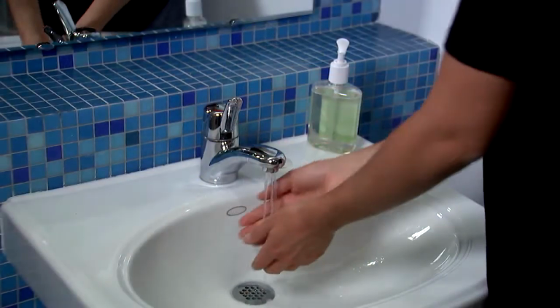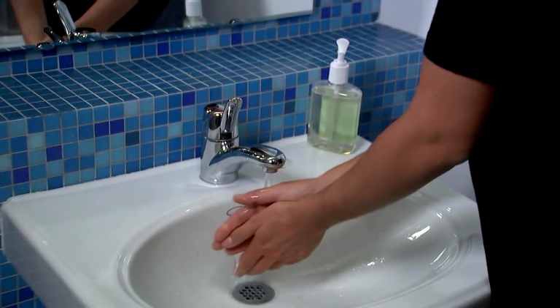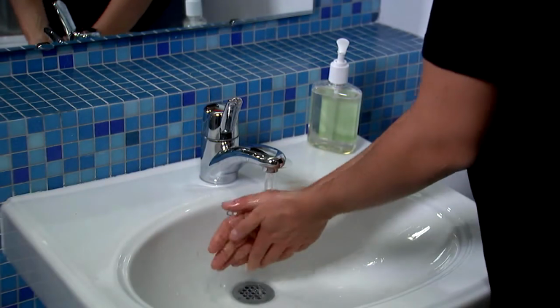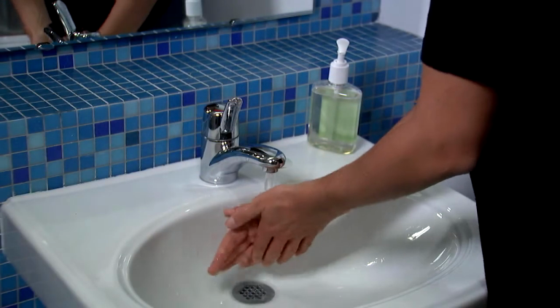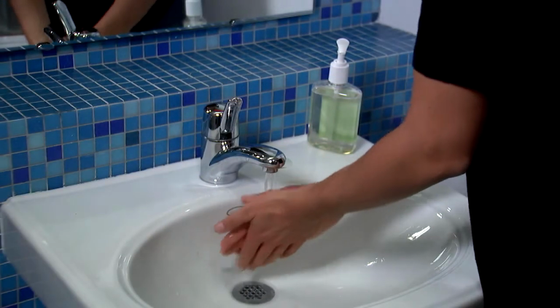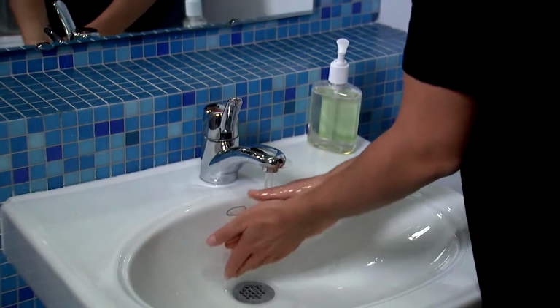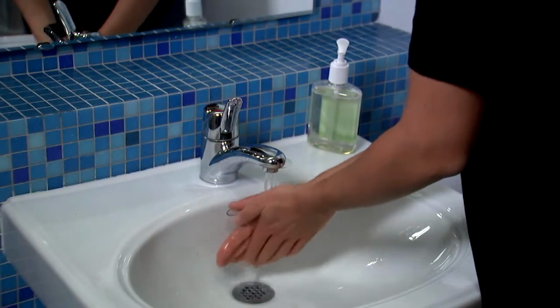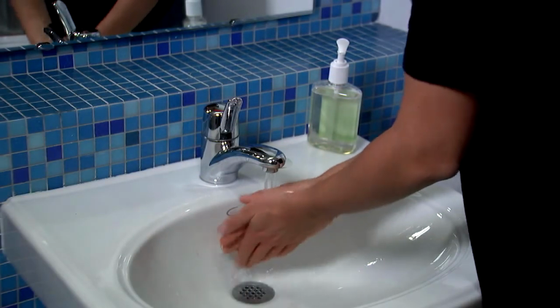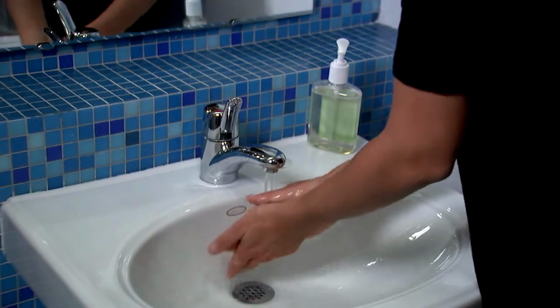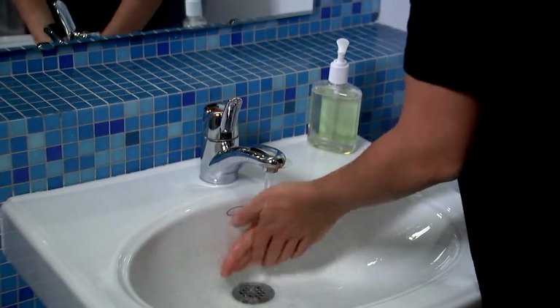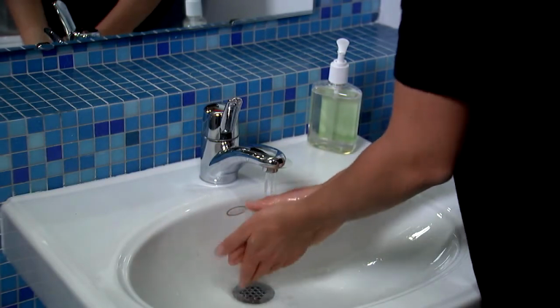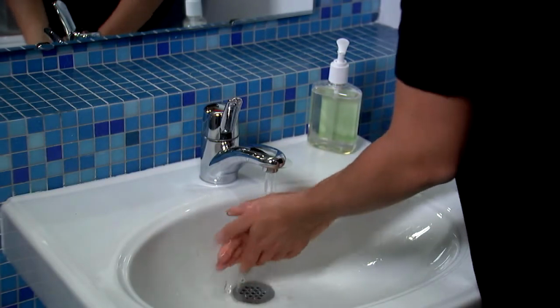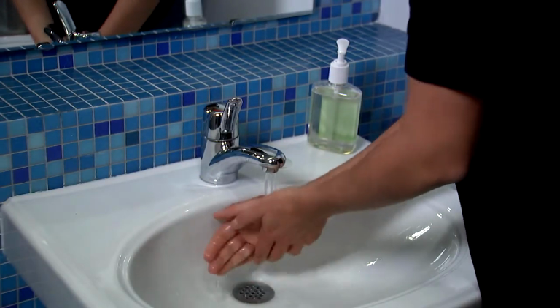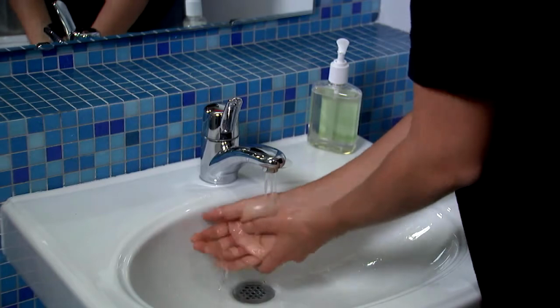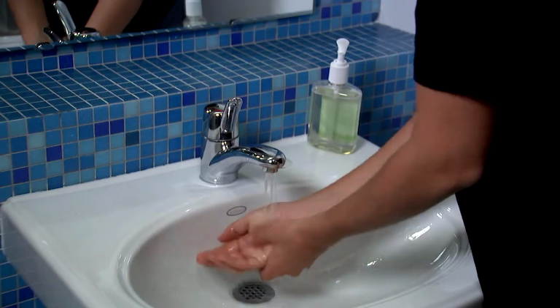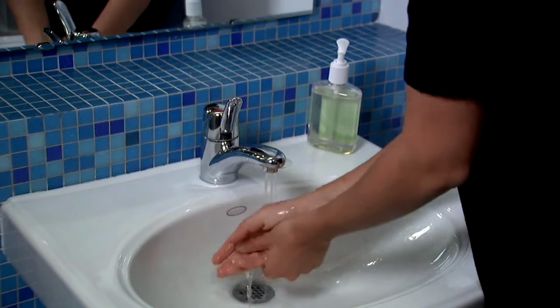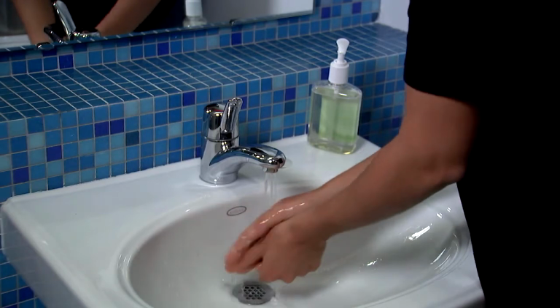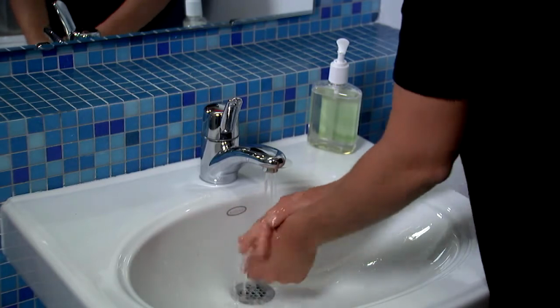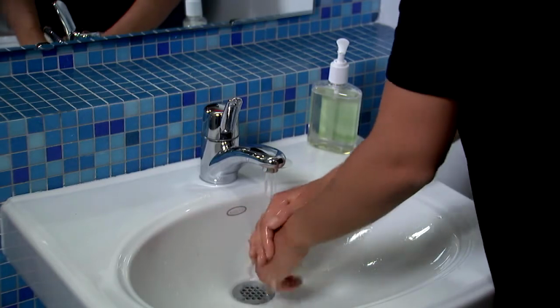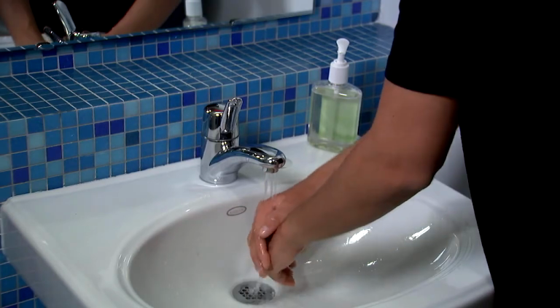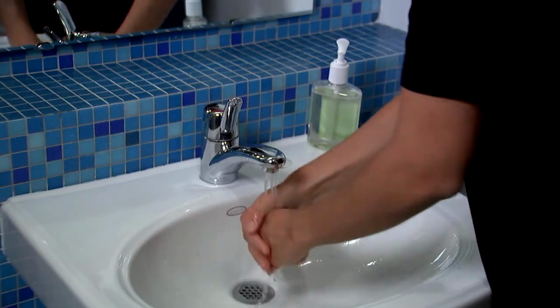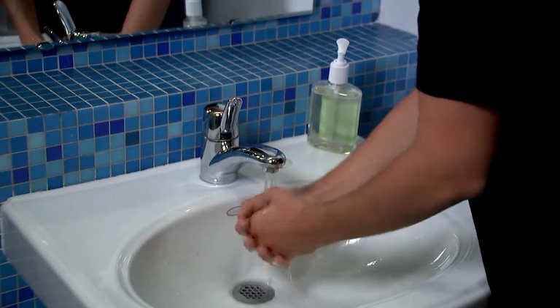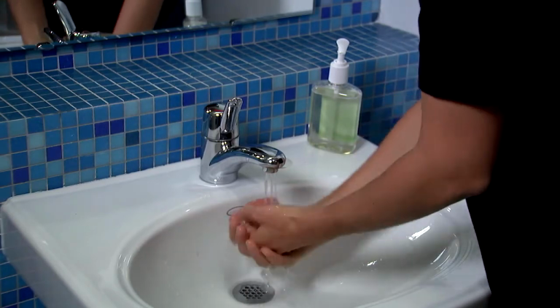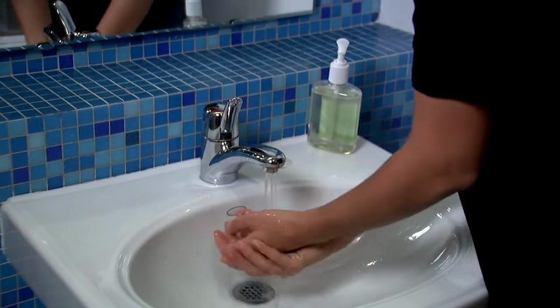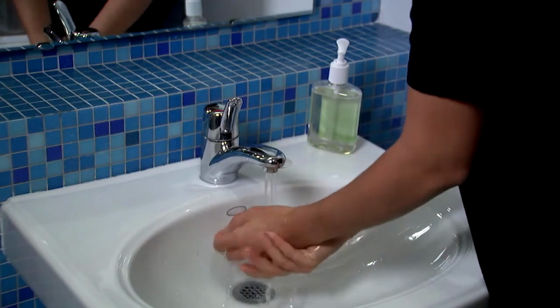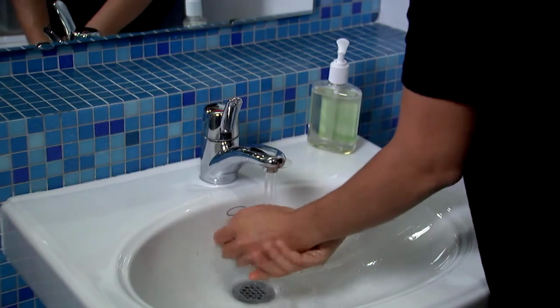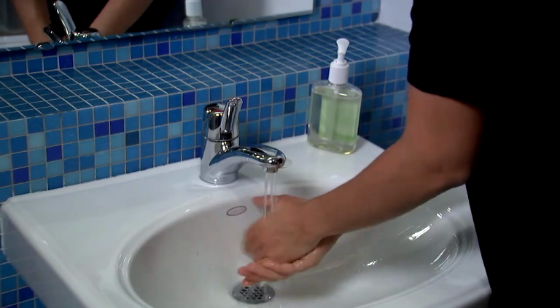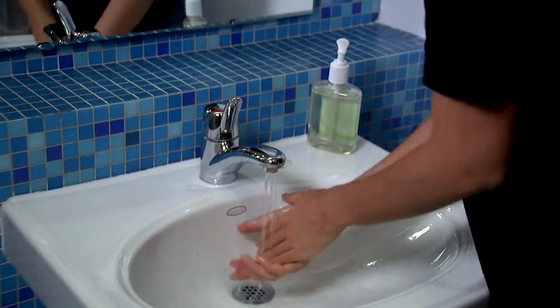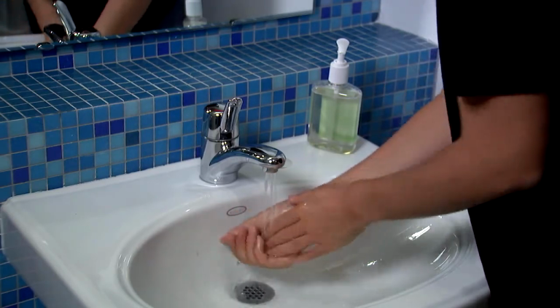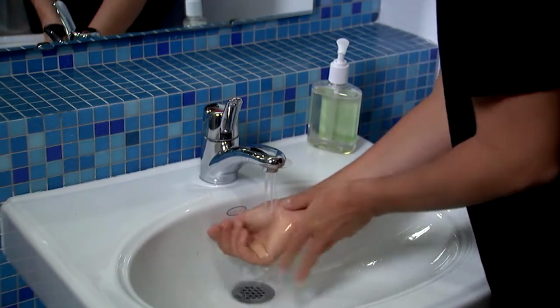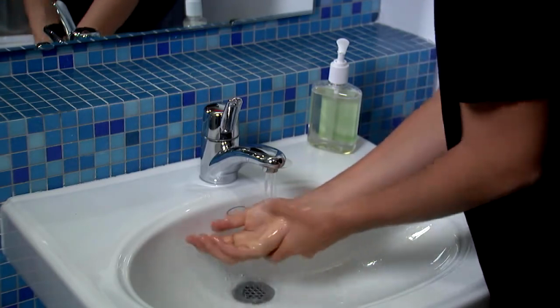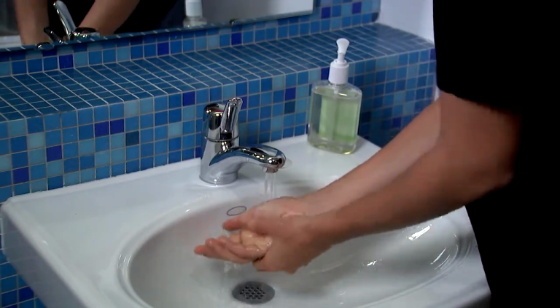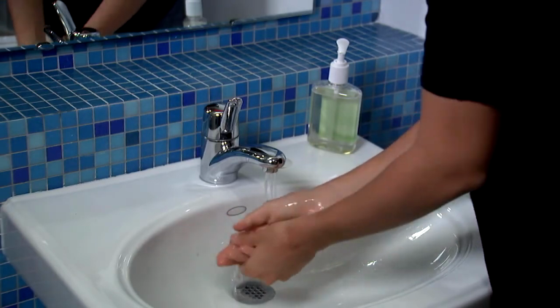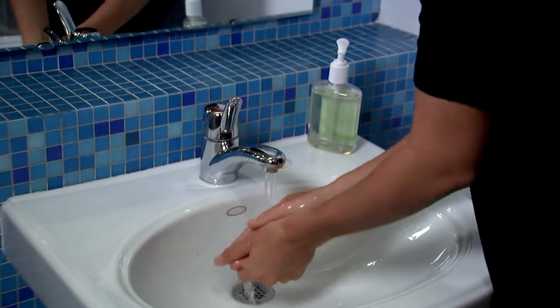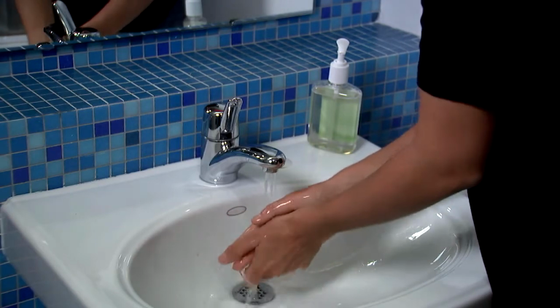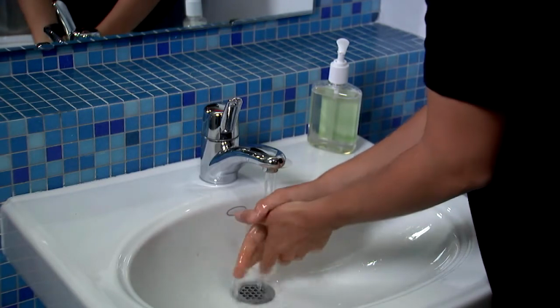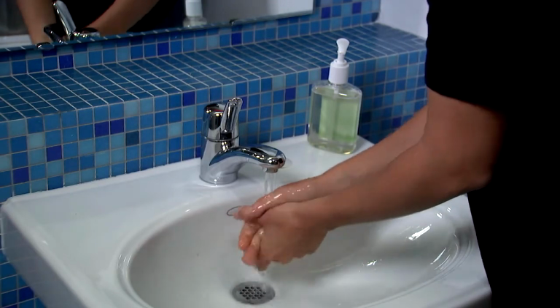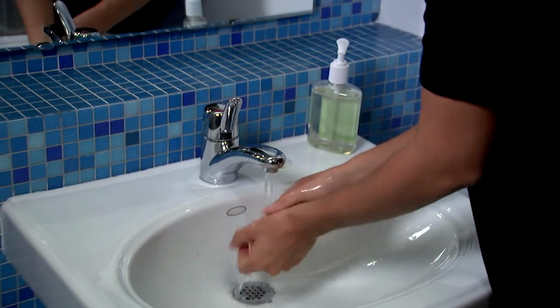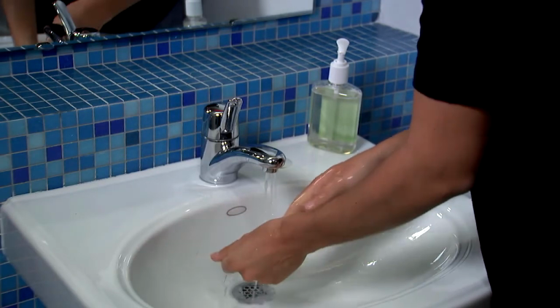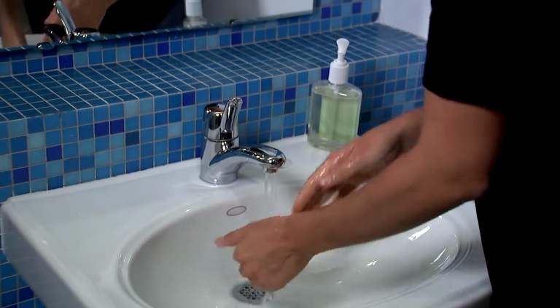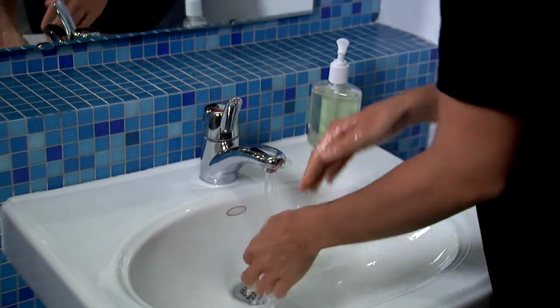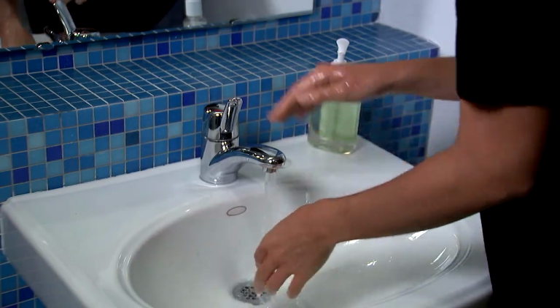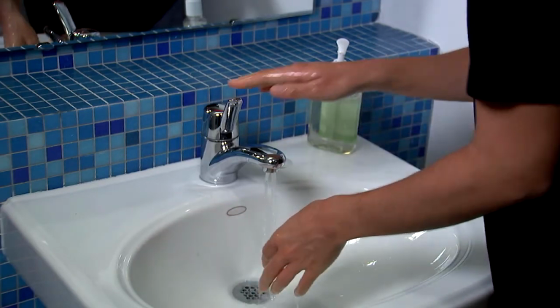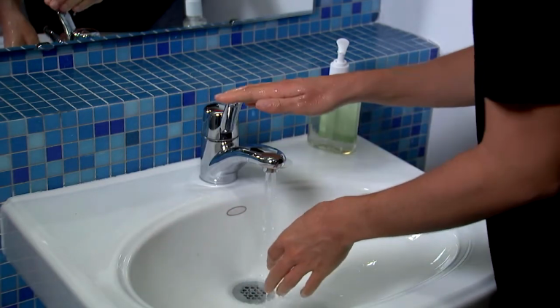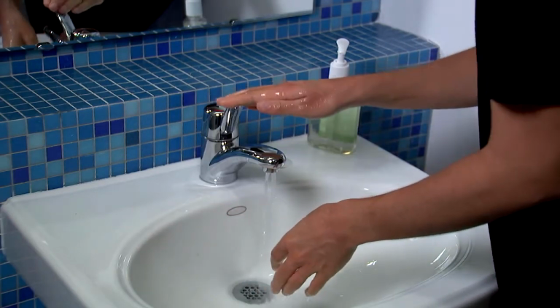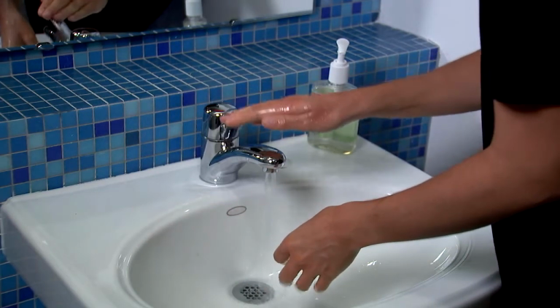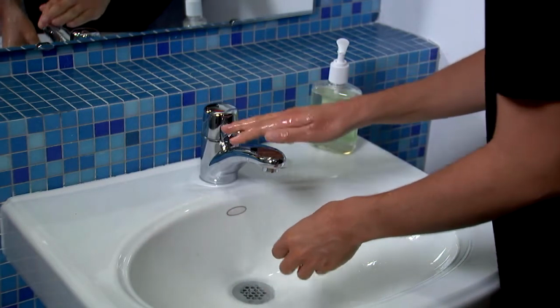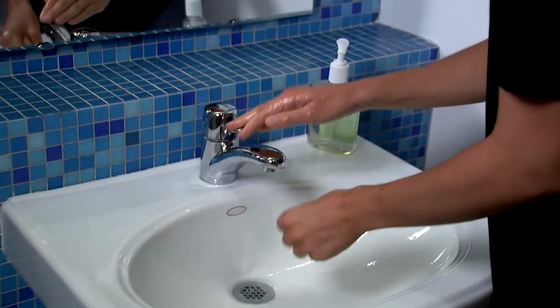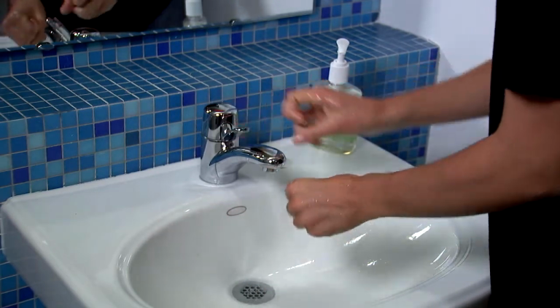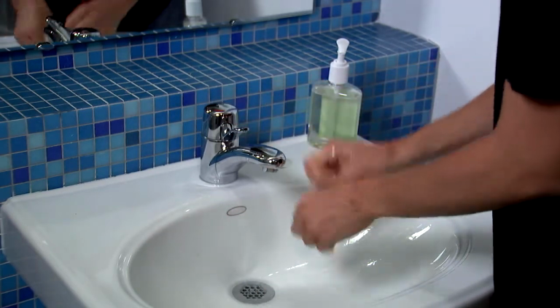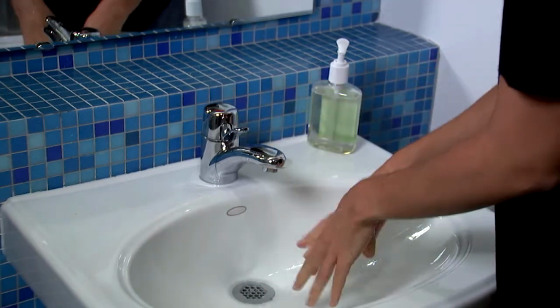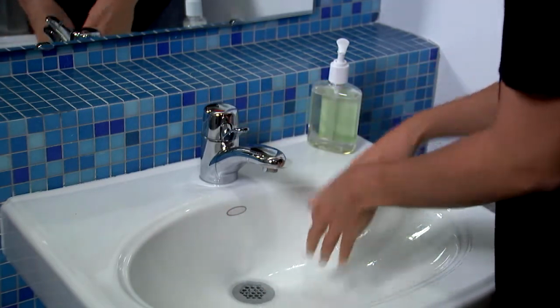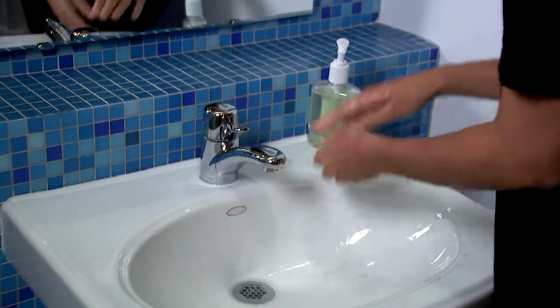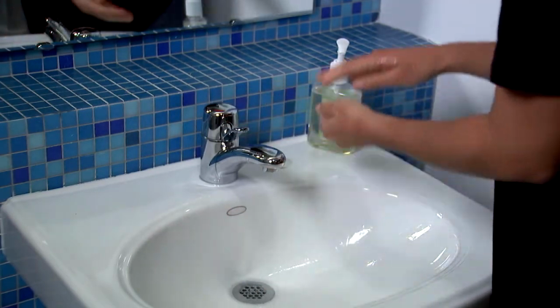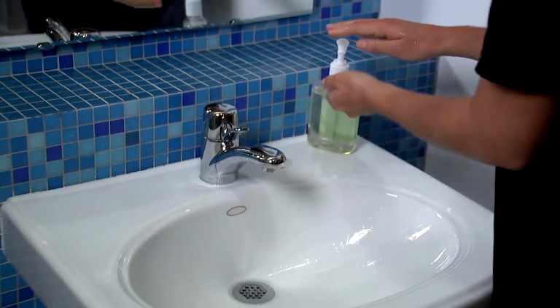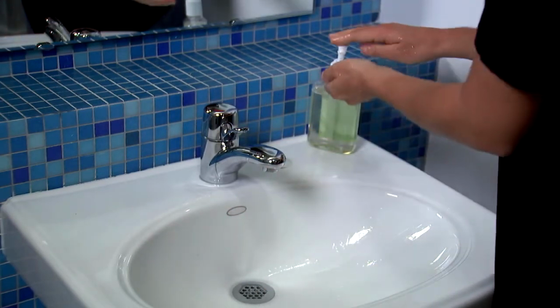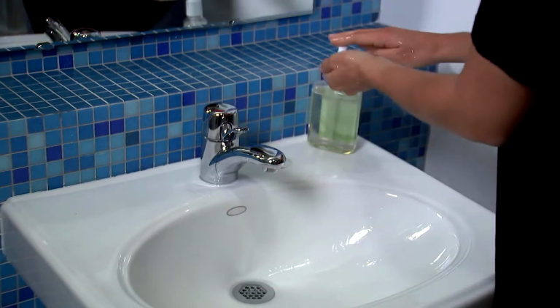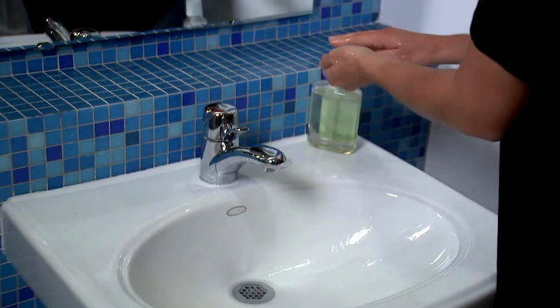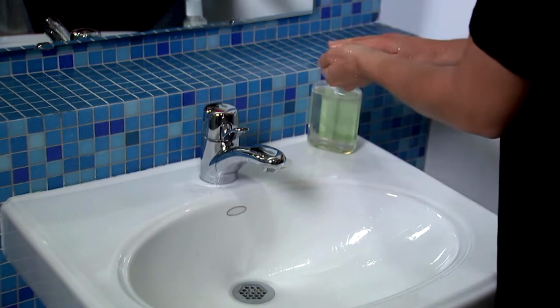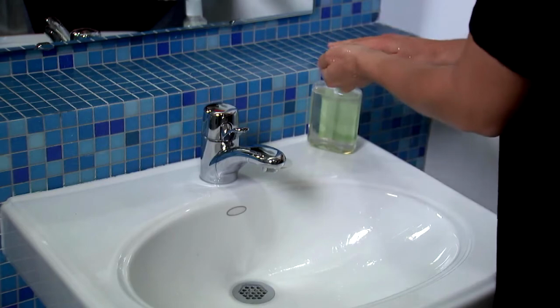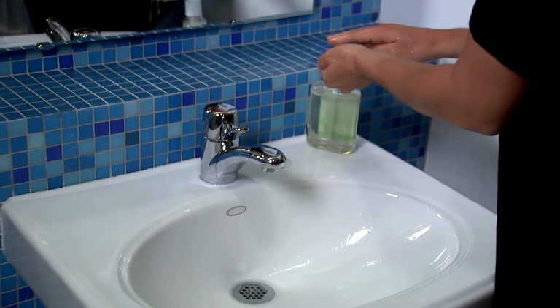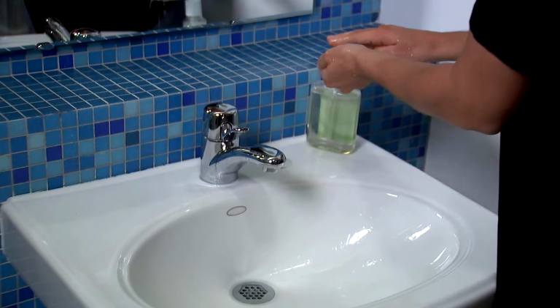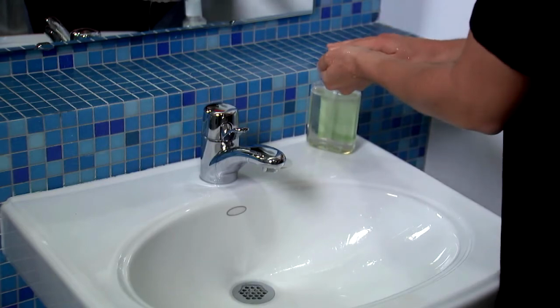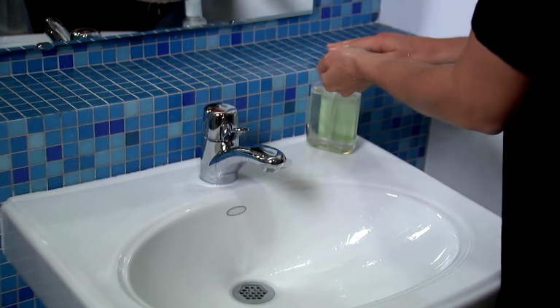First, wet your hands with clean running water. Turn off the tap and apply soap. Then, lather your hands by rubbing them together with the soap.